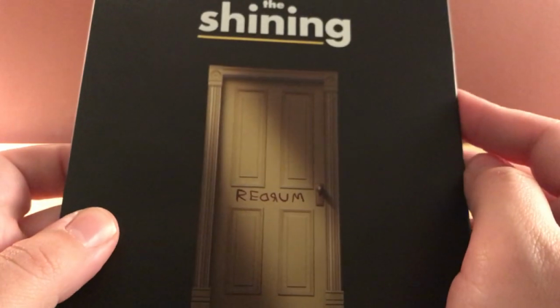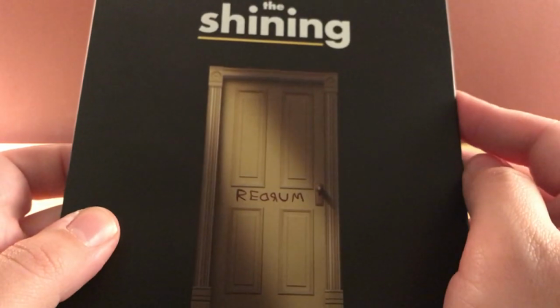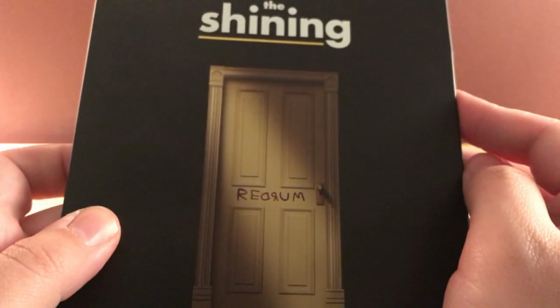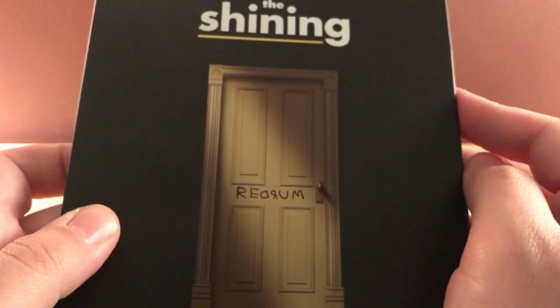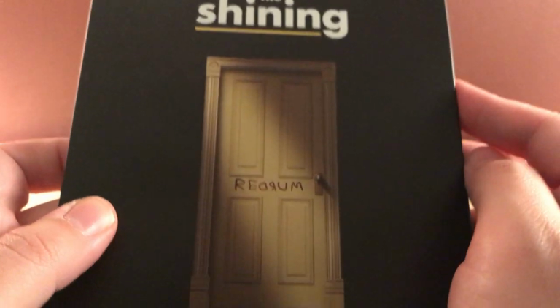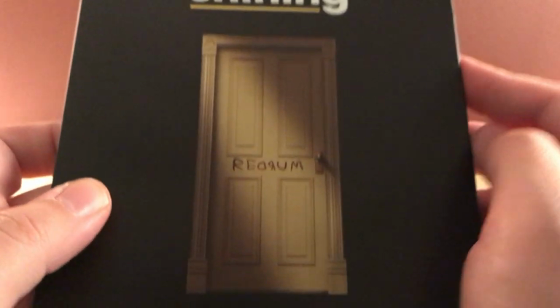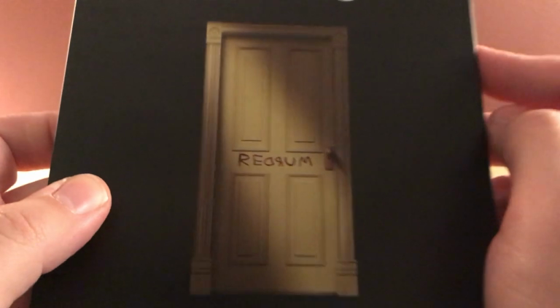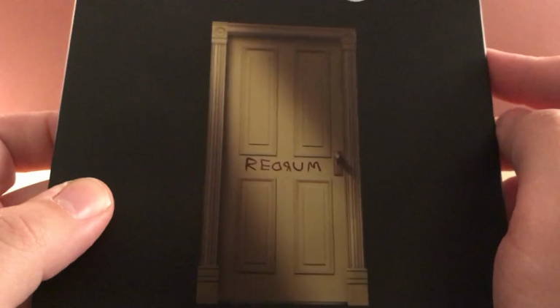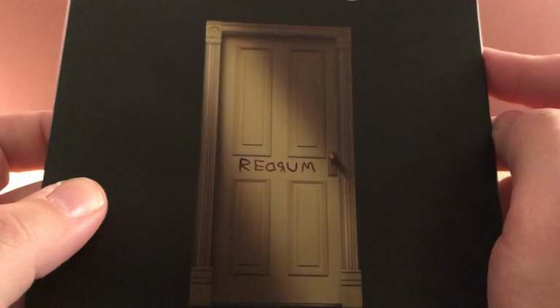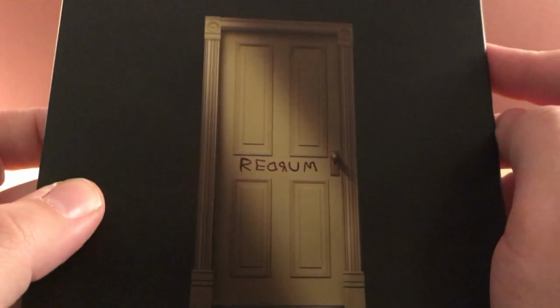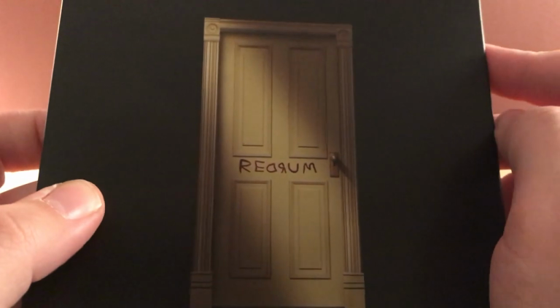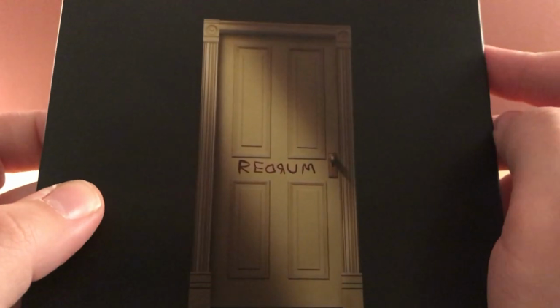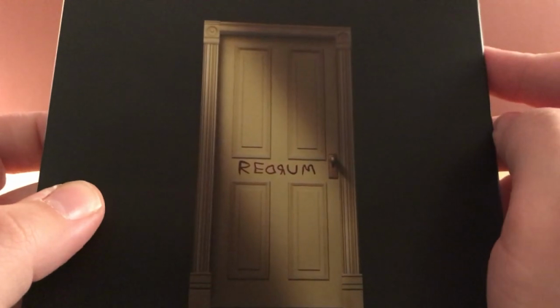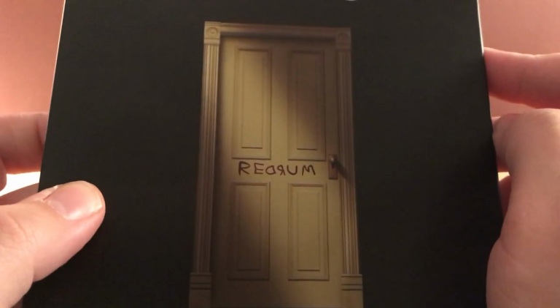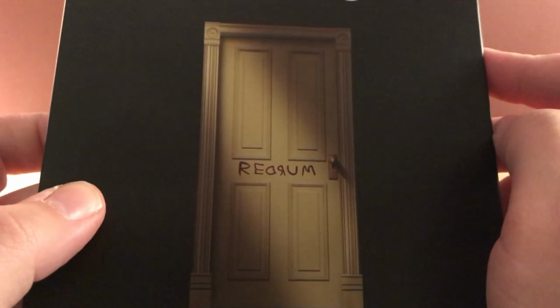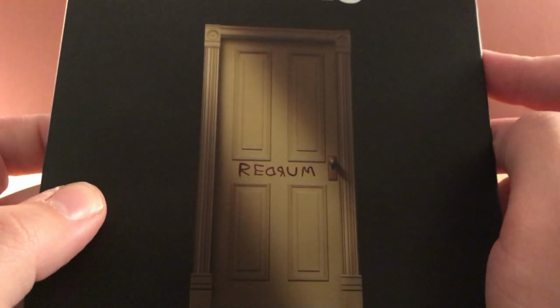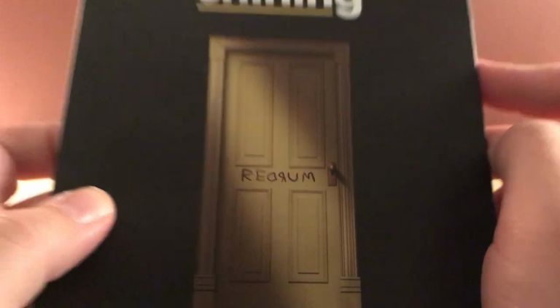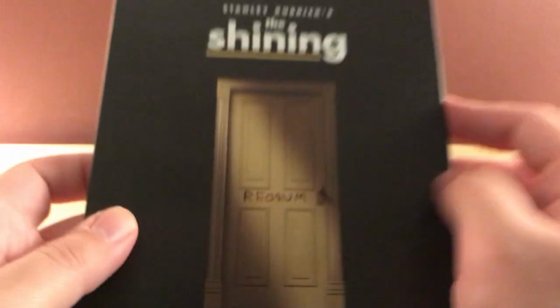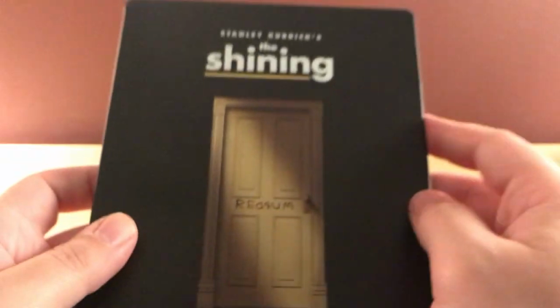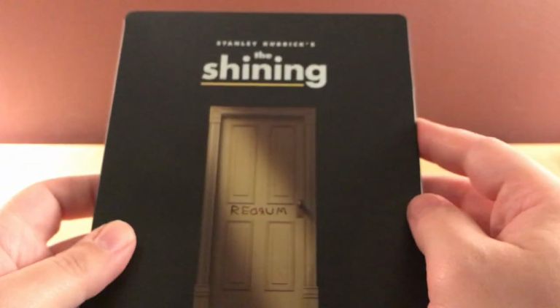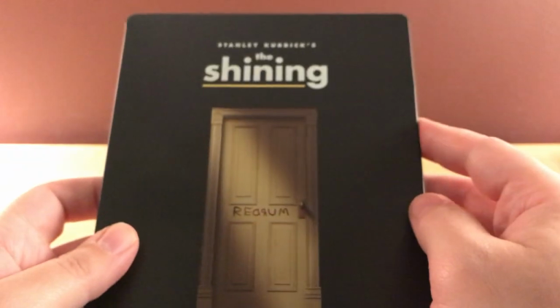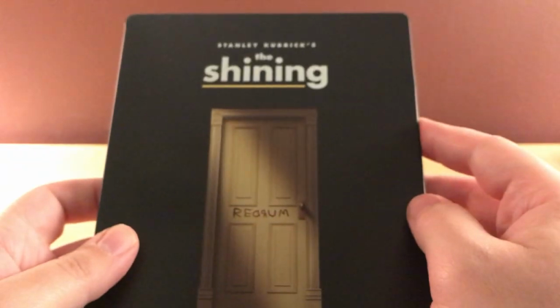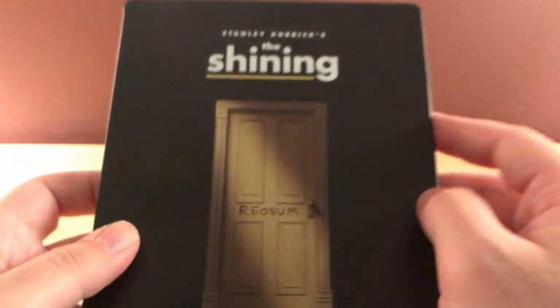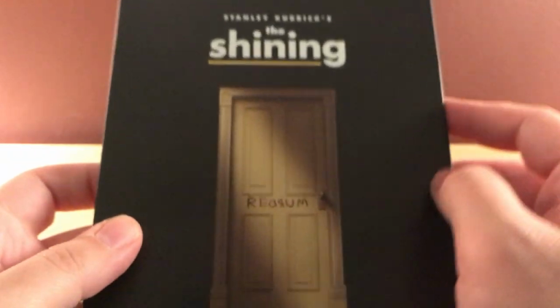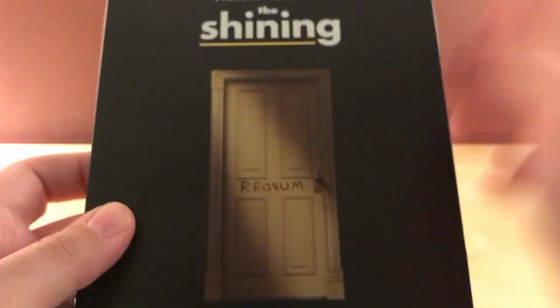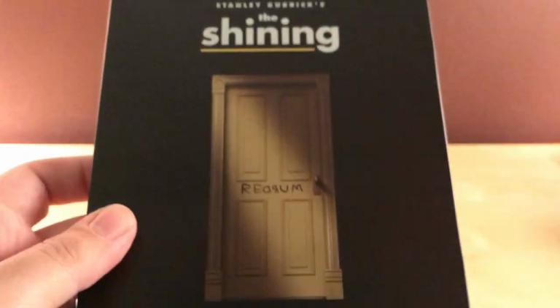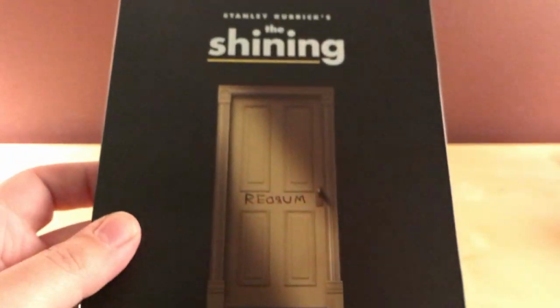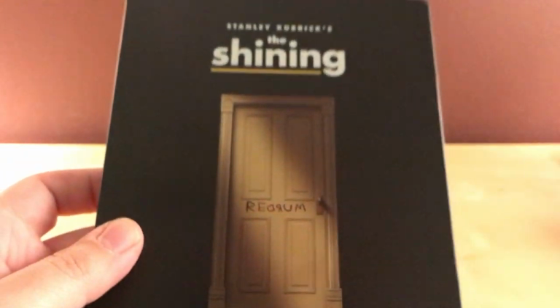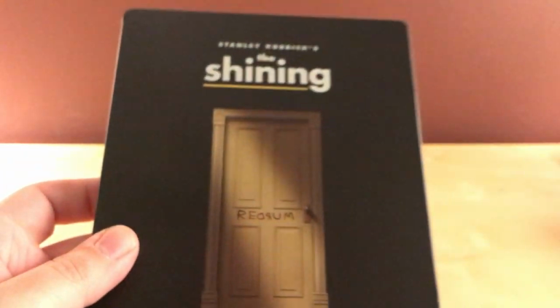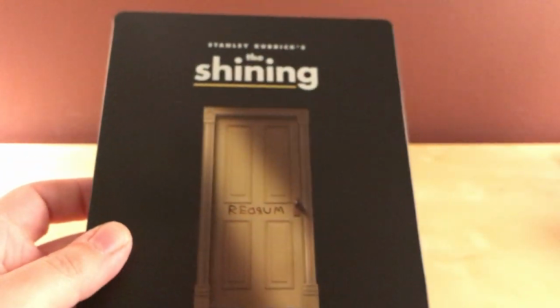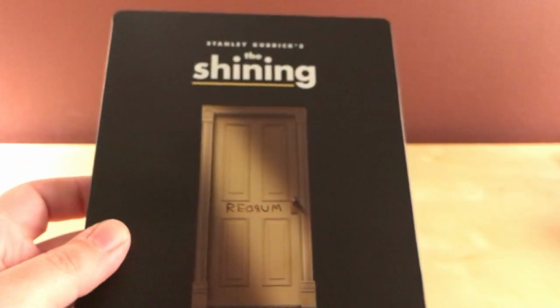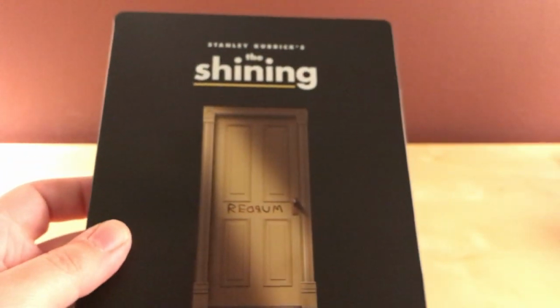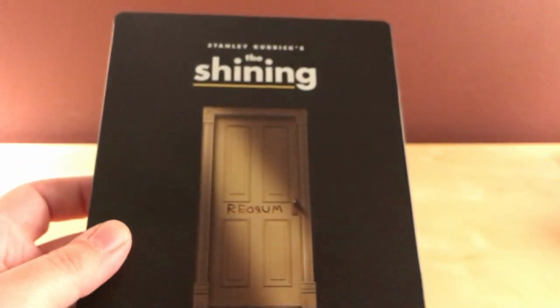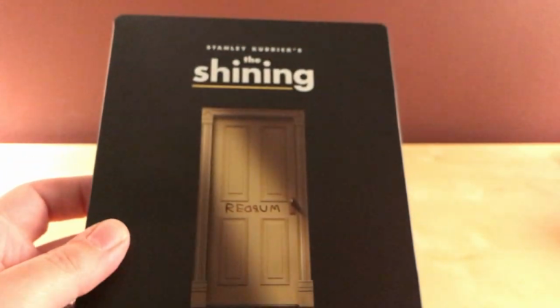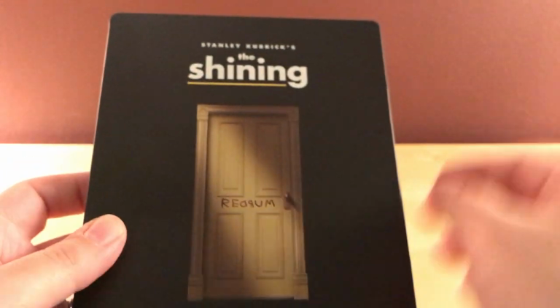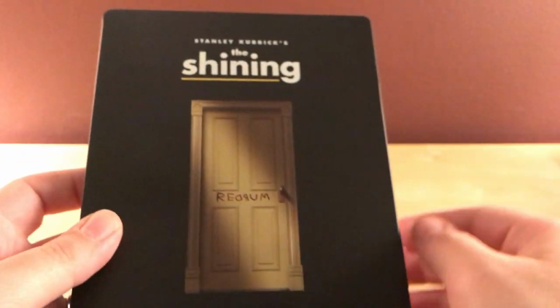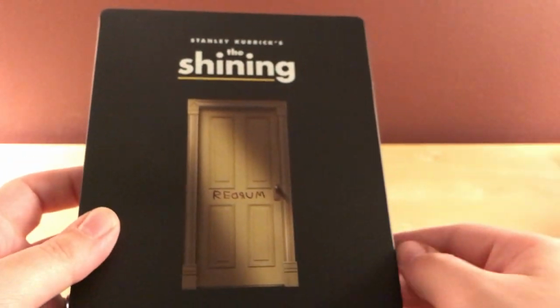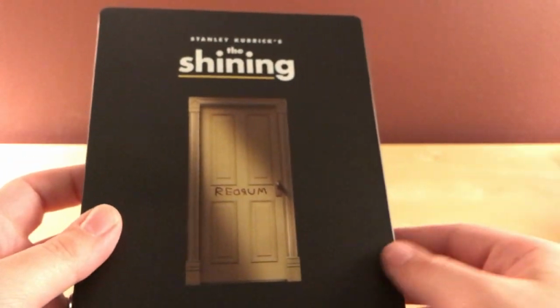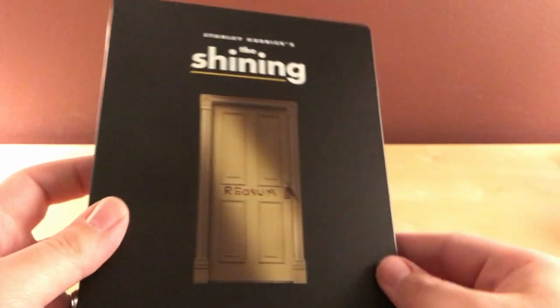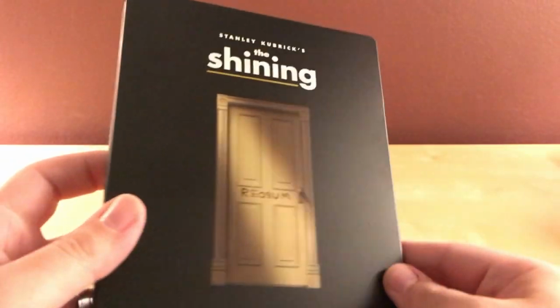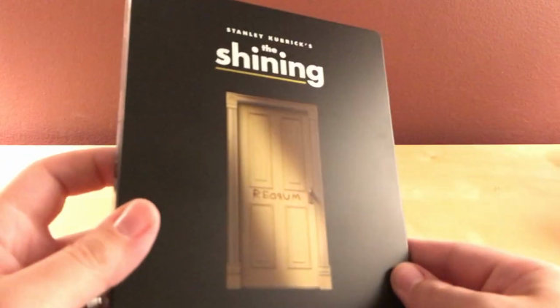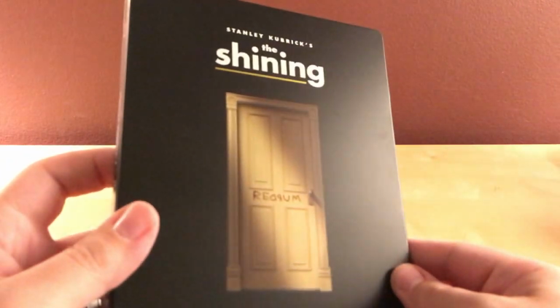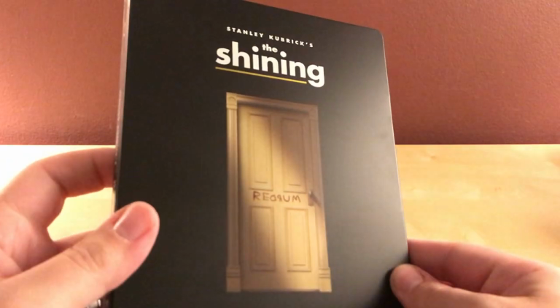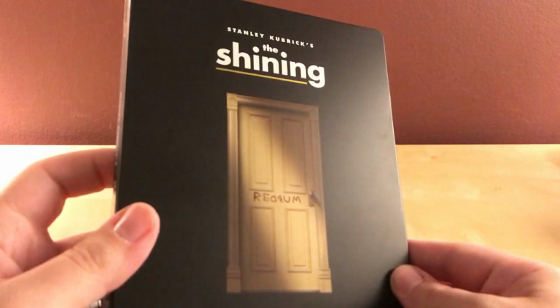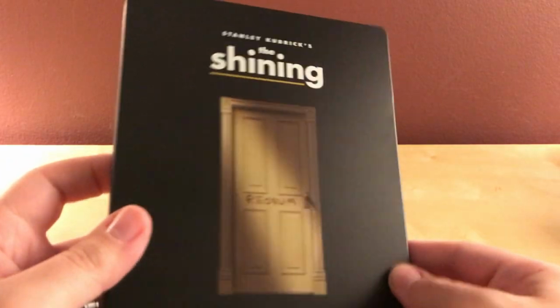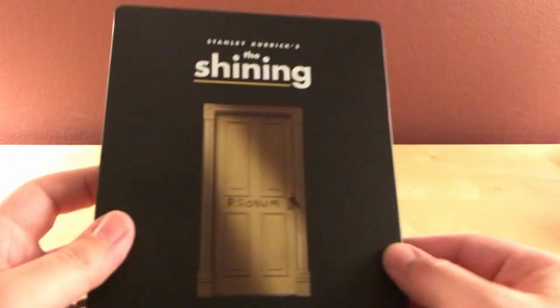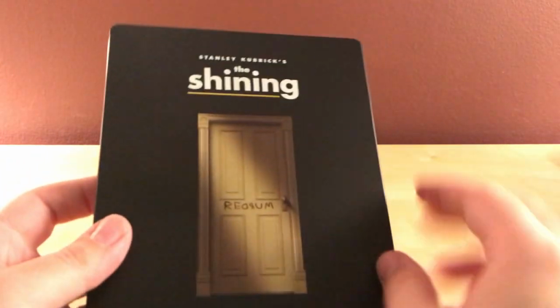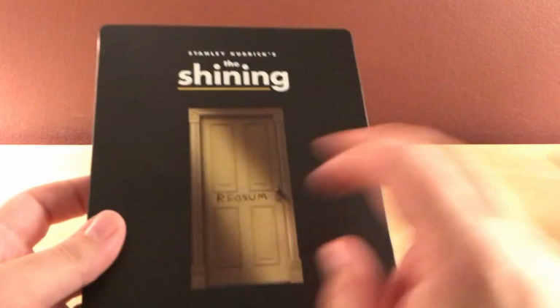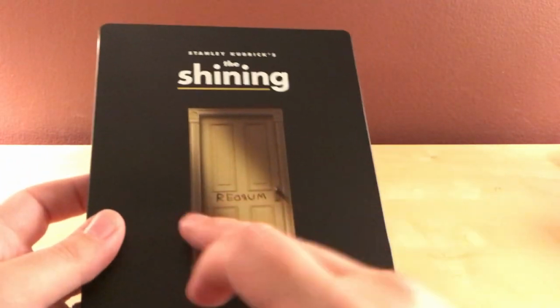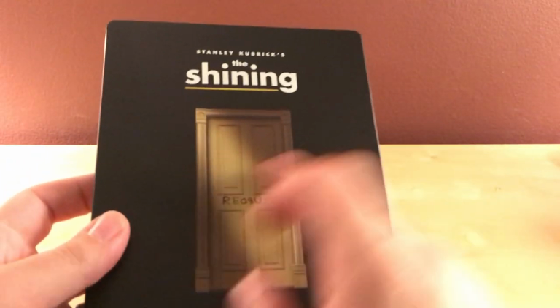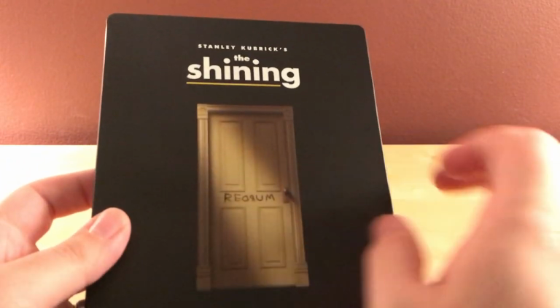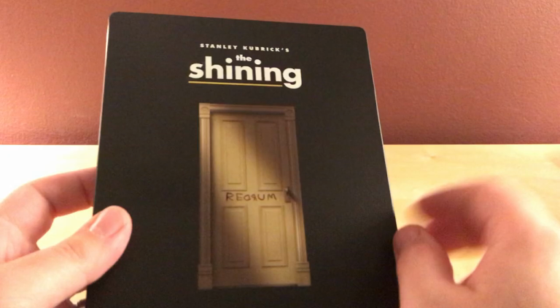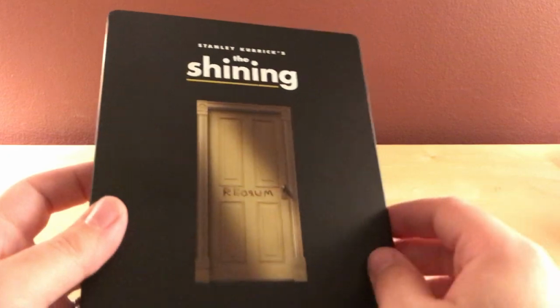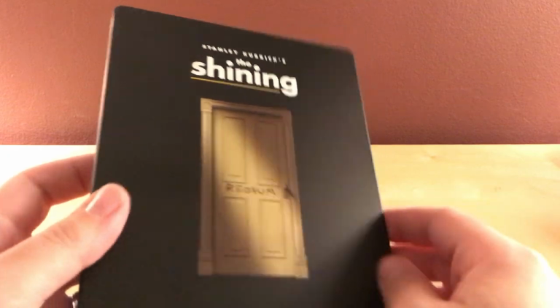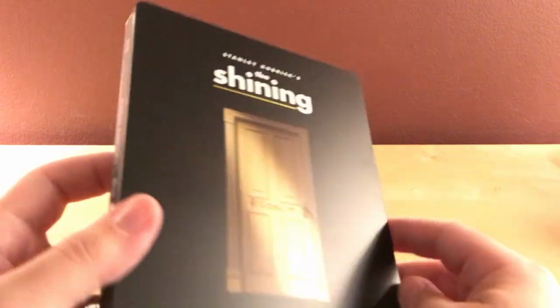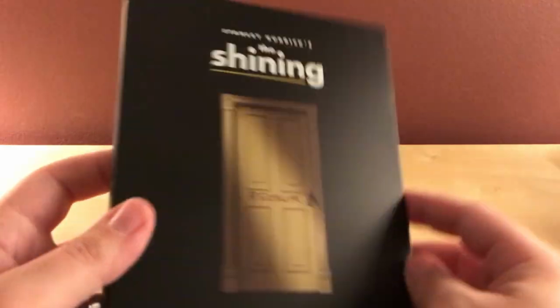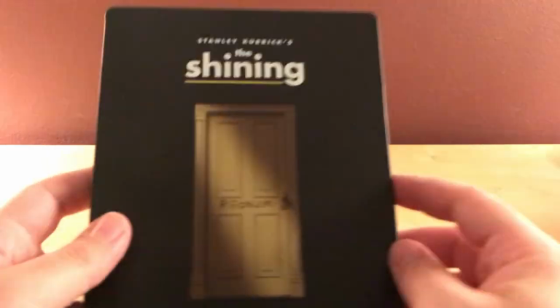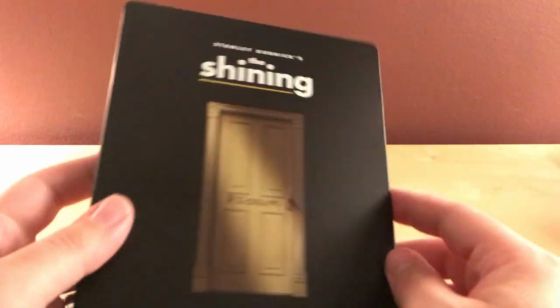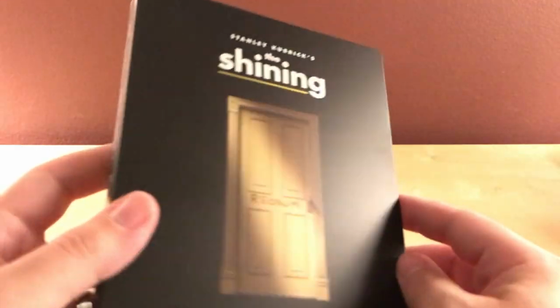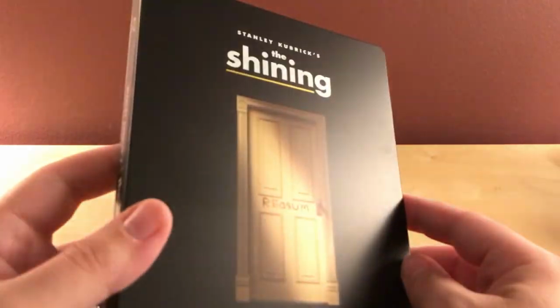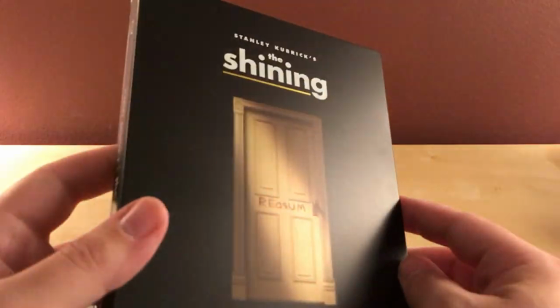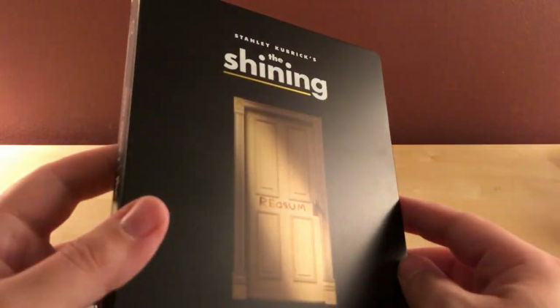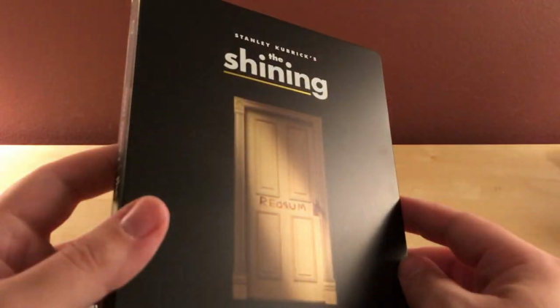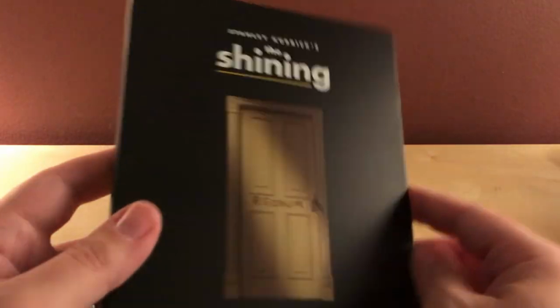Redrum. The image is okay. Nice if they had like an axe or something, but whatever, I'm not gonna complain.